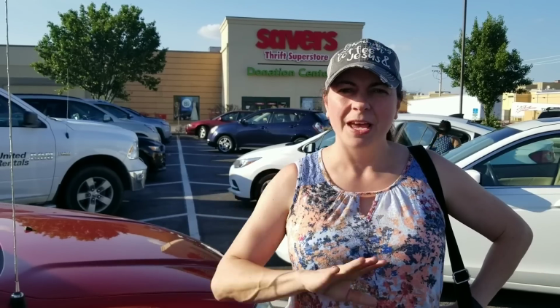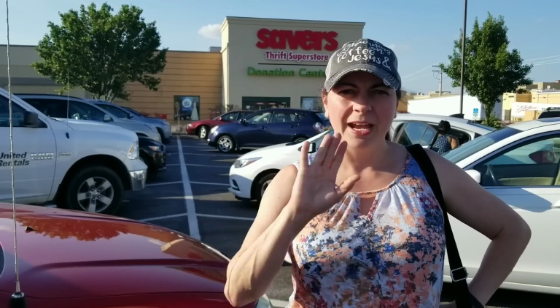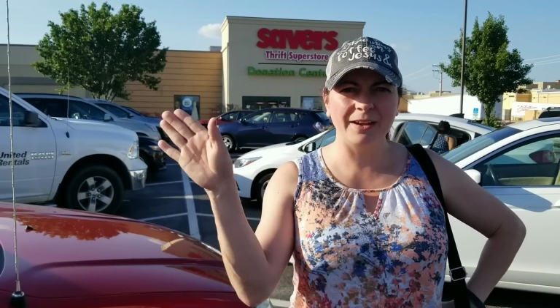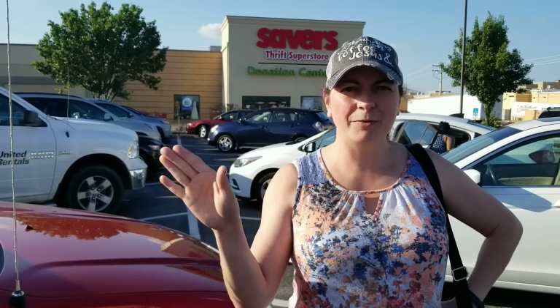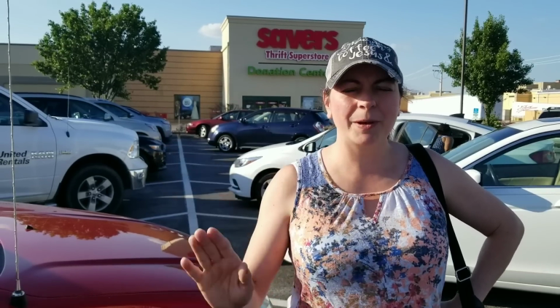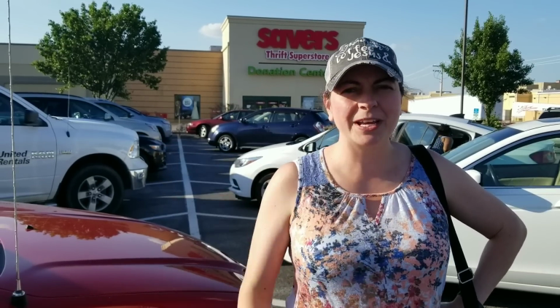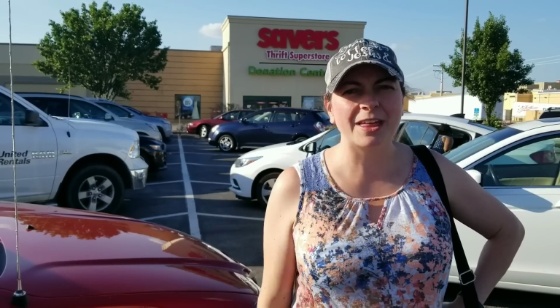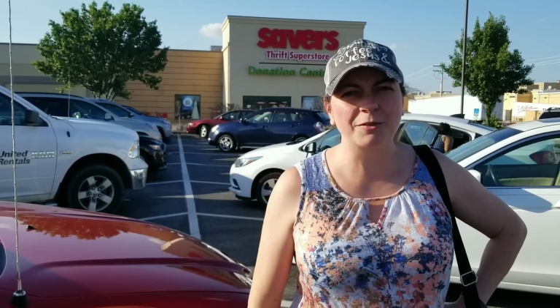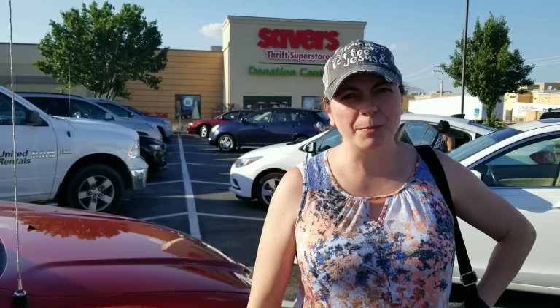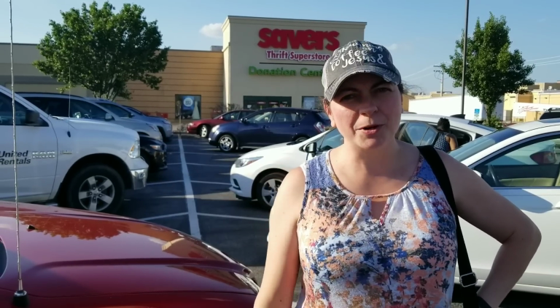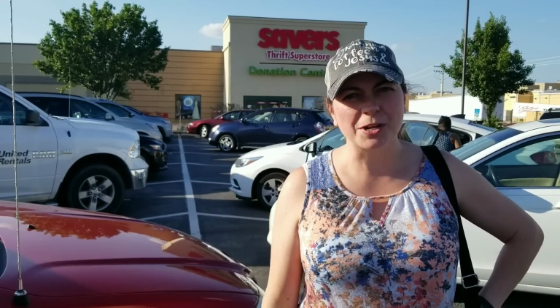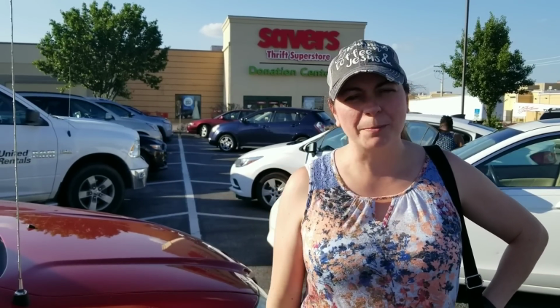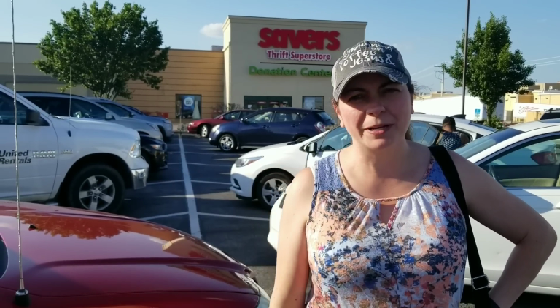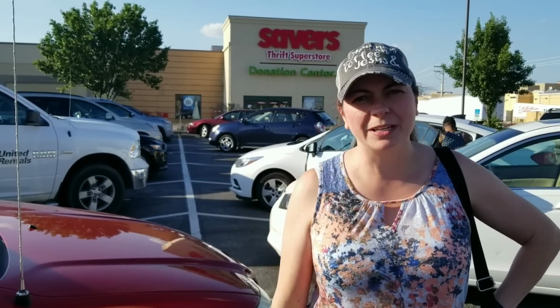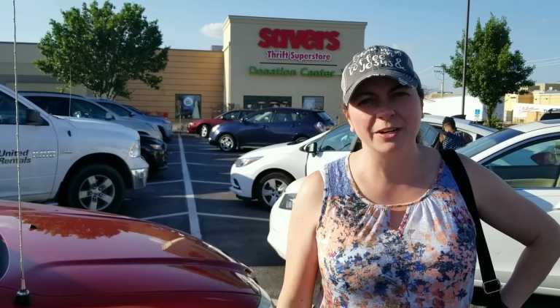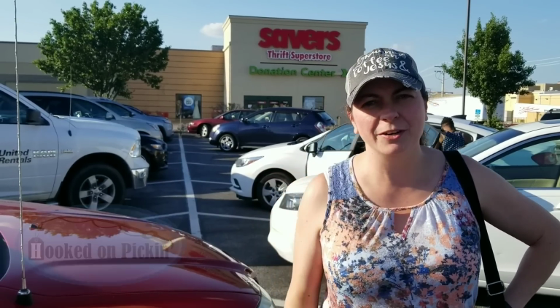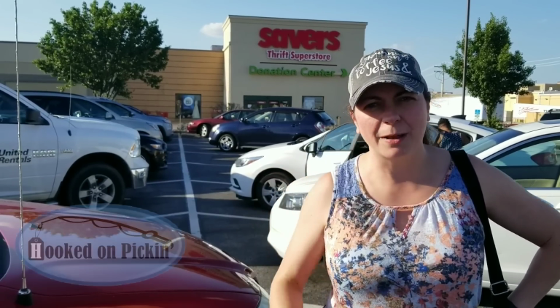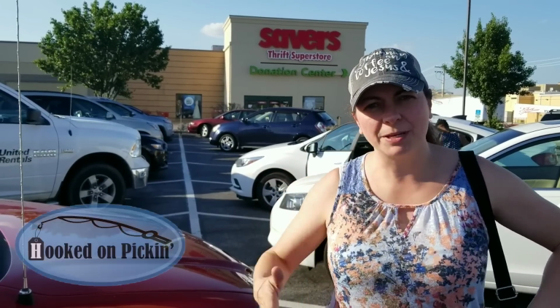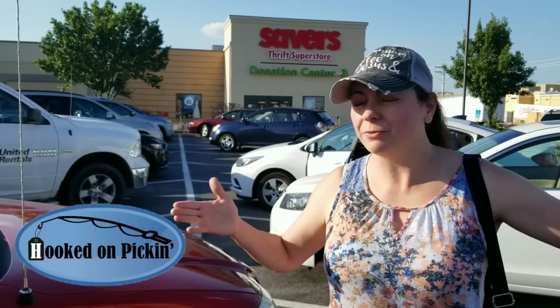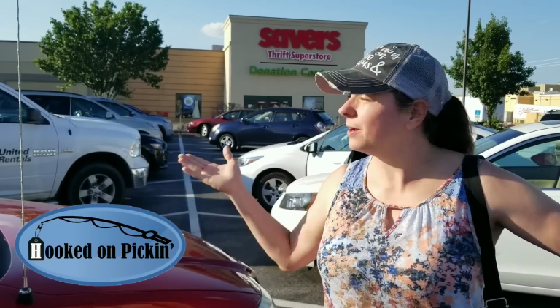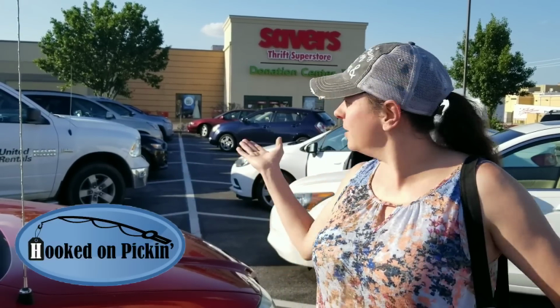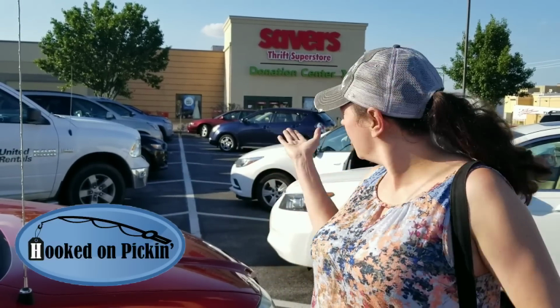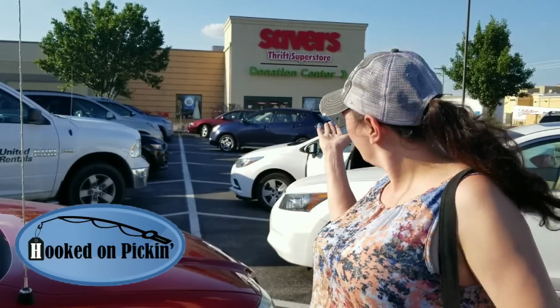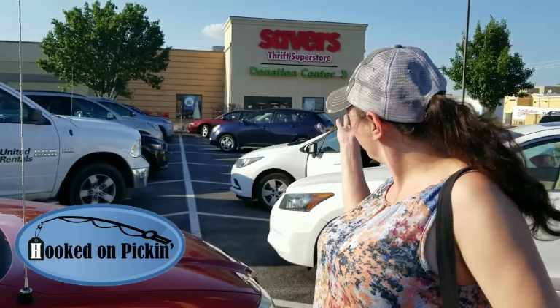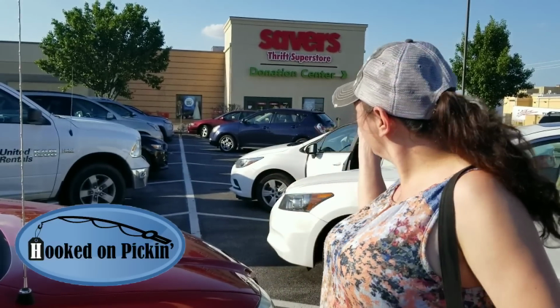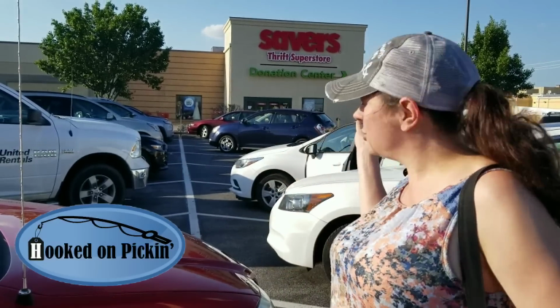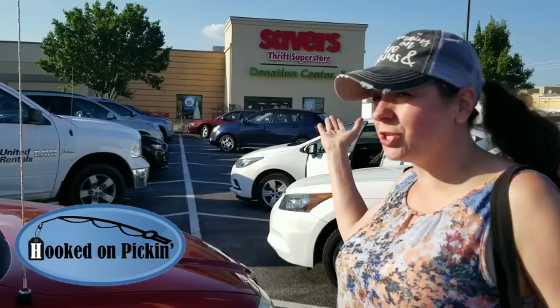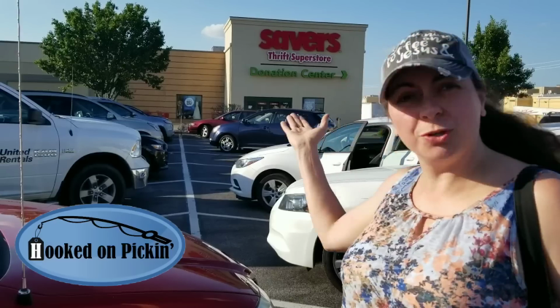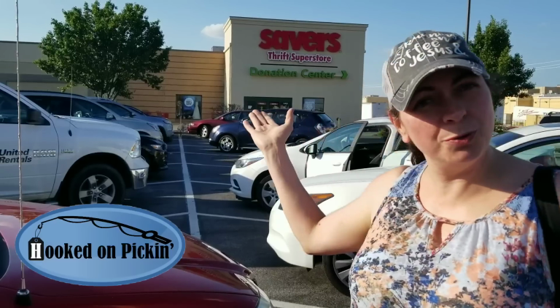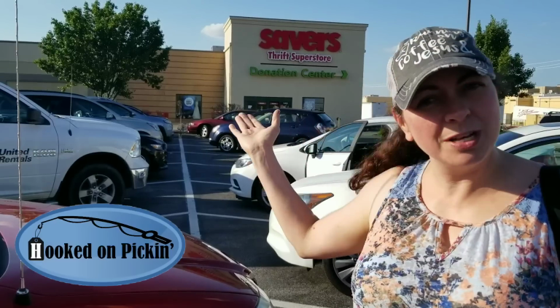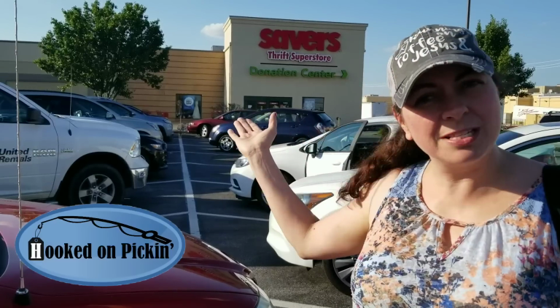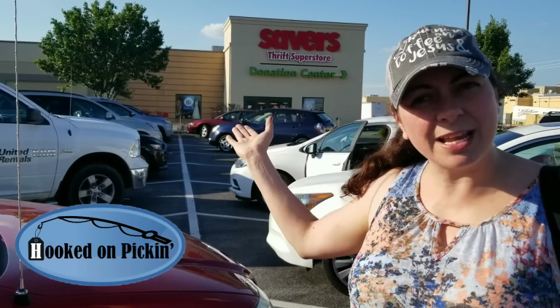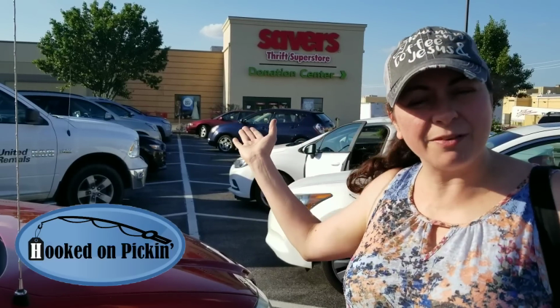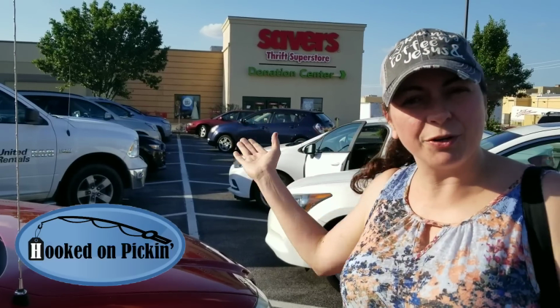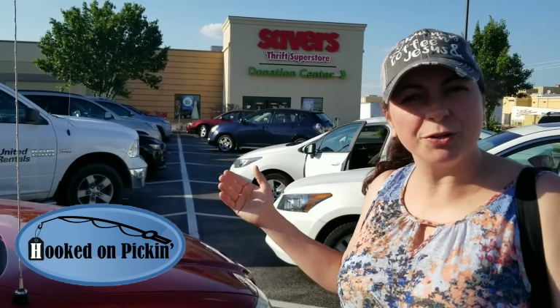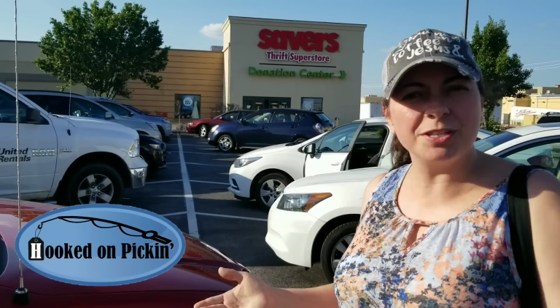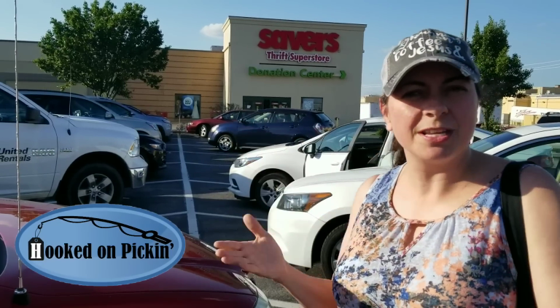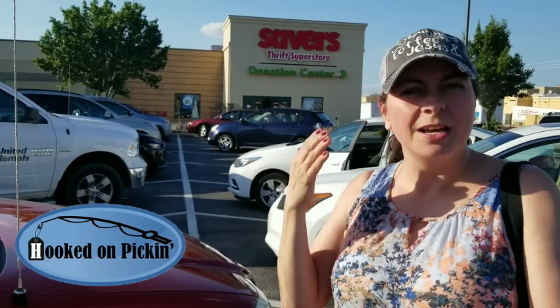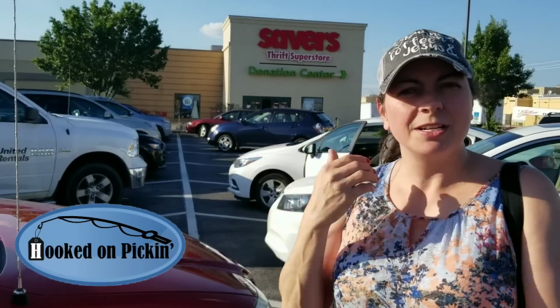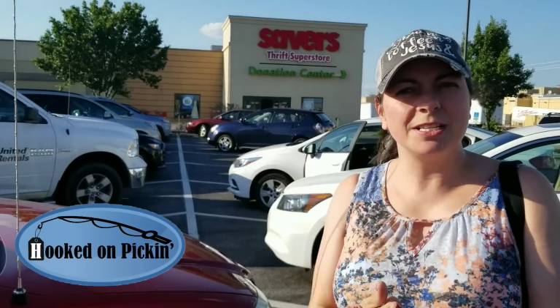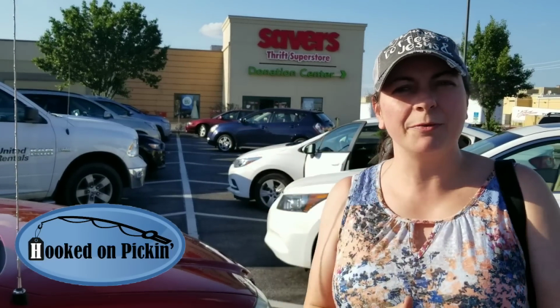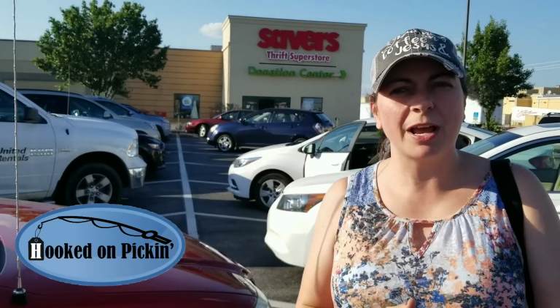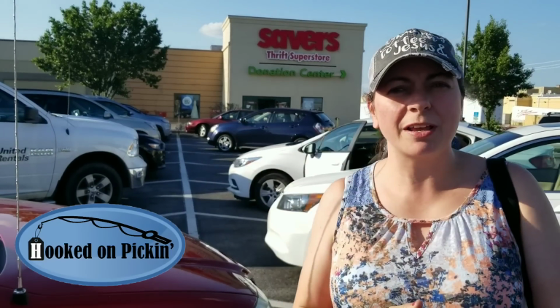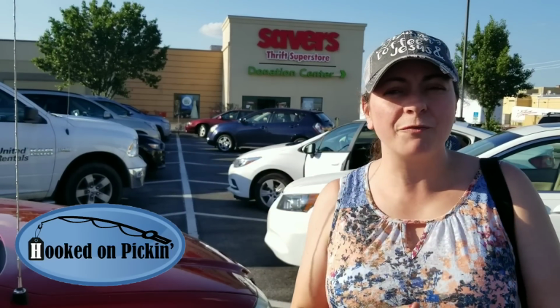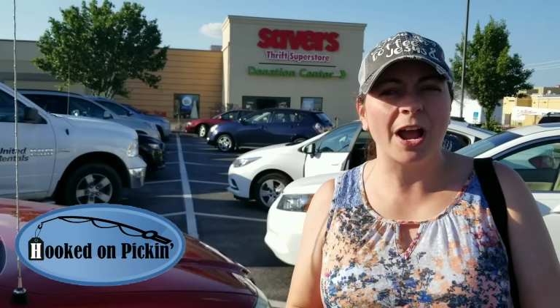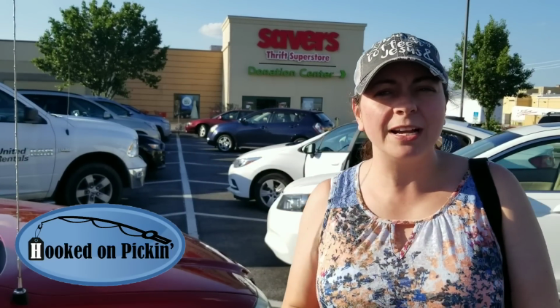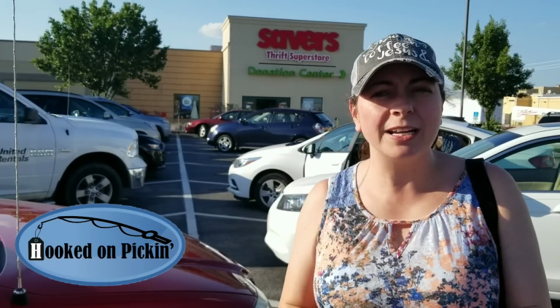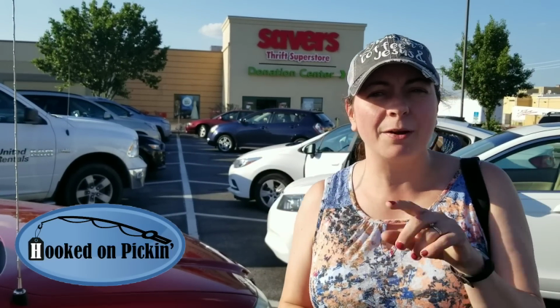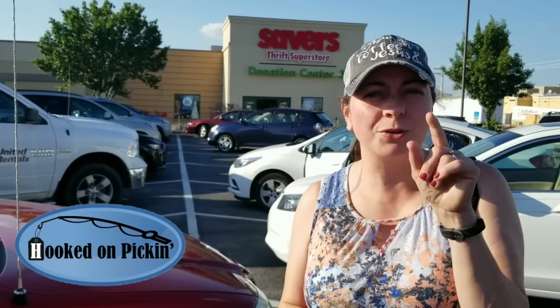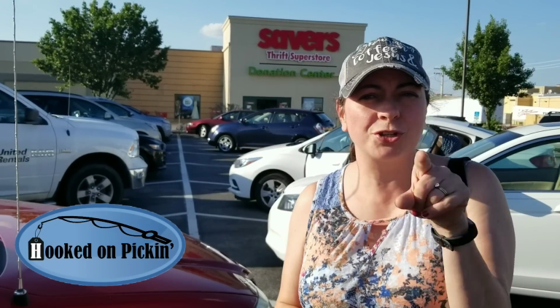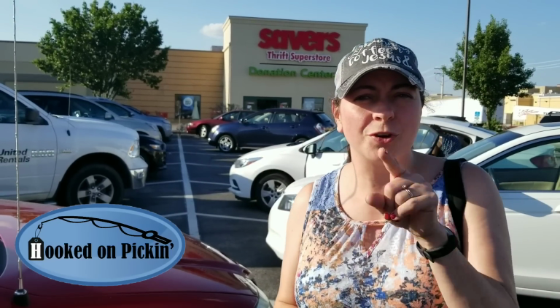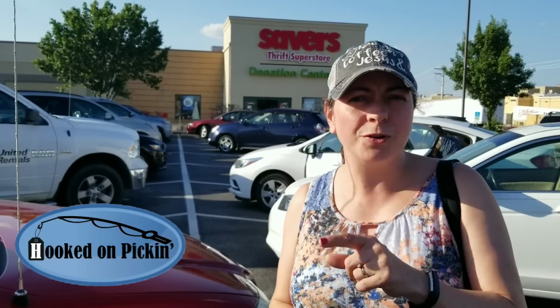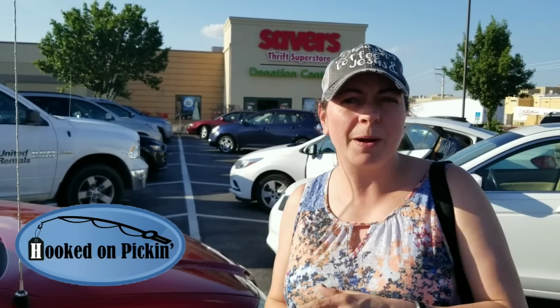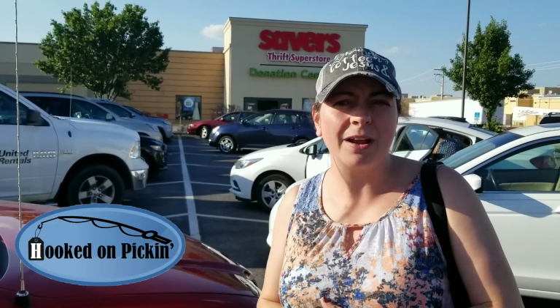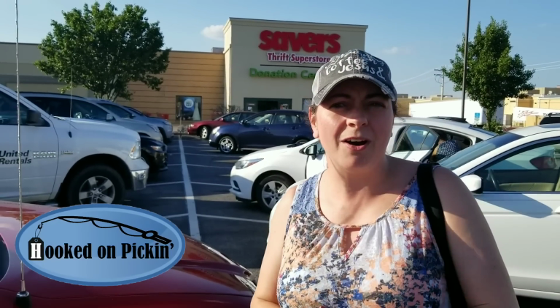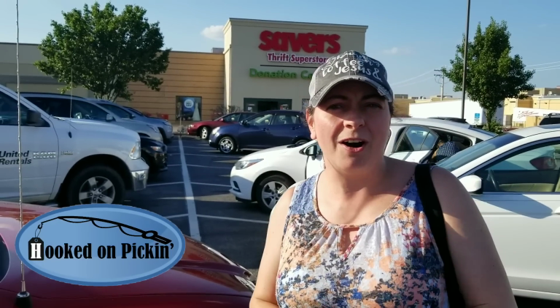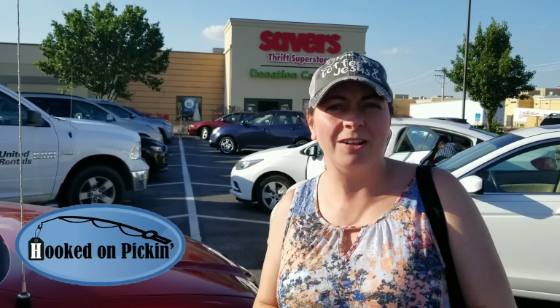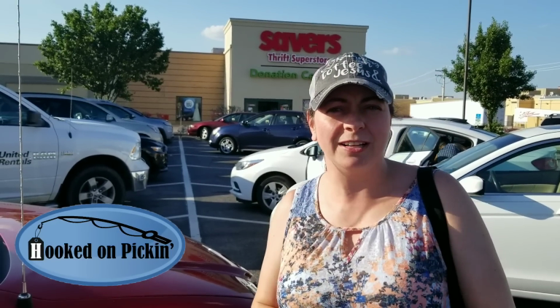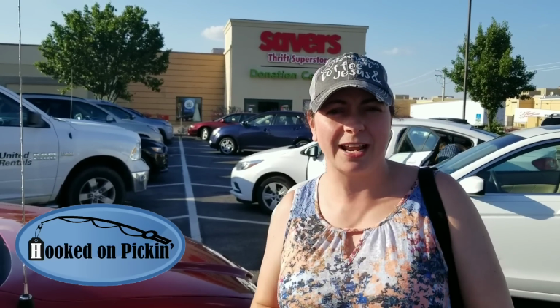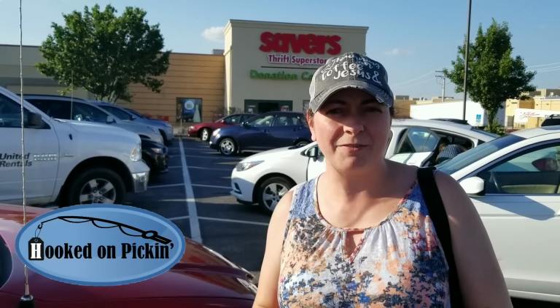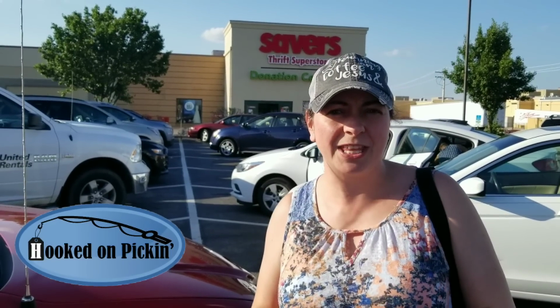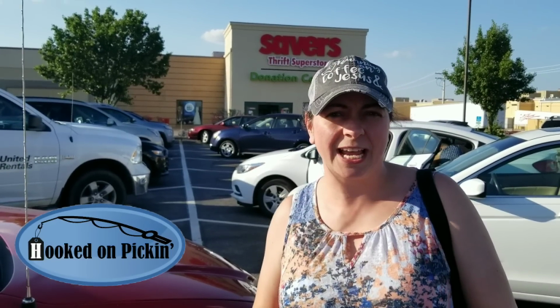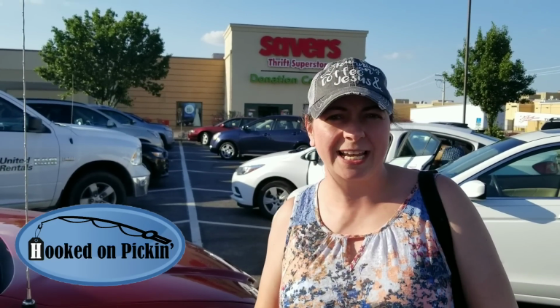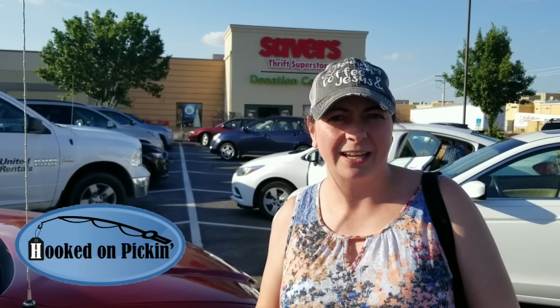Hey everybody, Heather from Hooked on Pickin' here. I'm getting ready to go into Savers to see what I can find. I will show you my haul and everything I get.